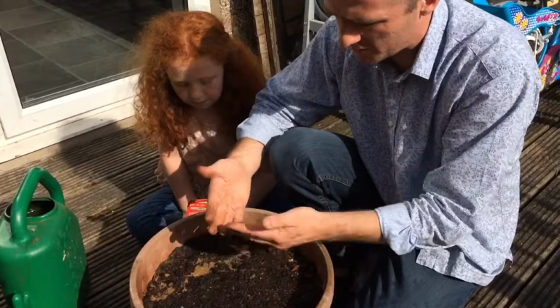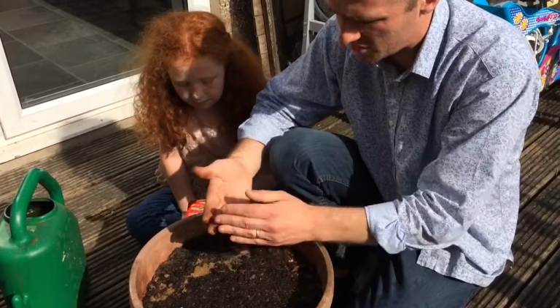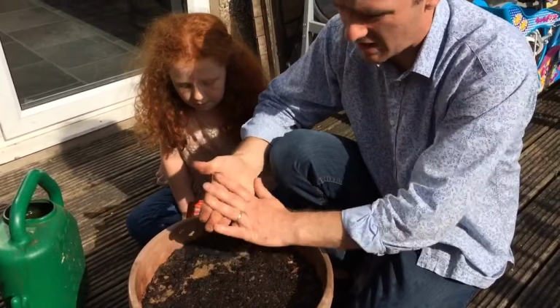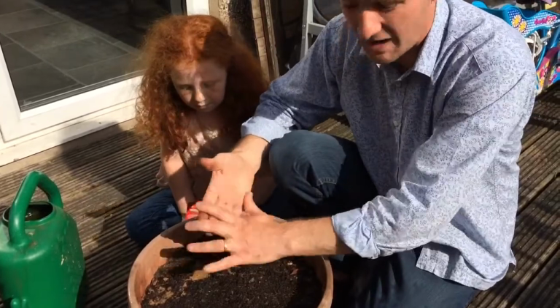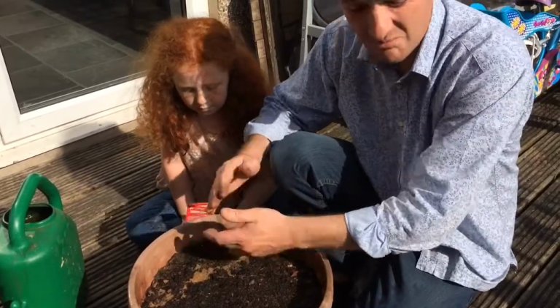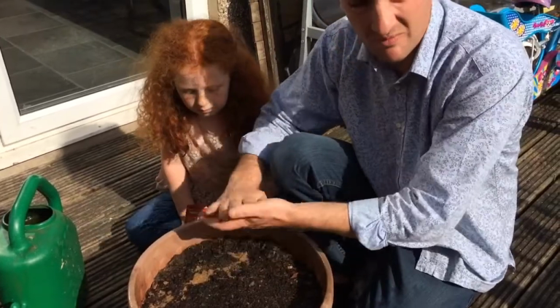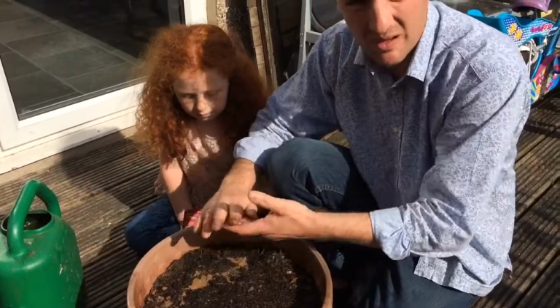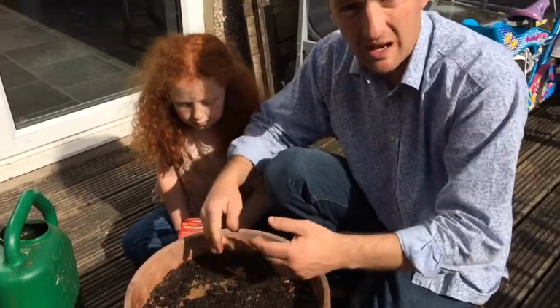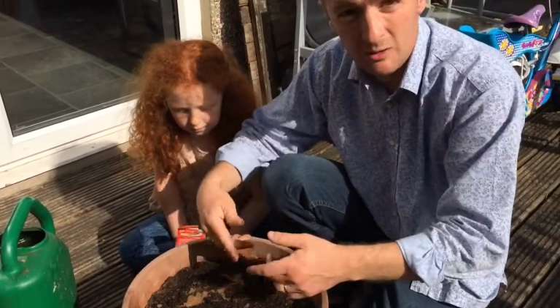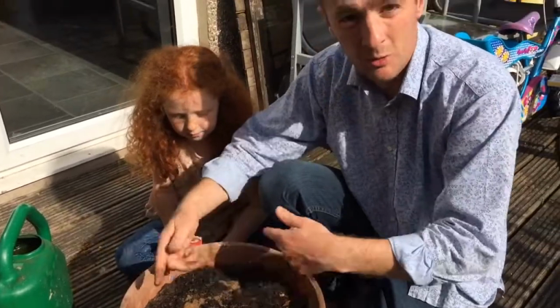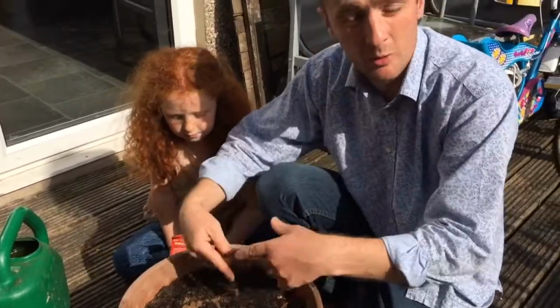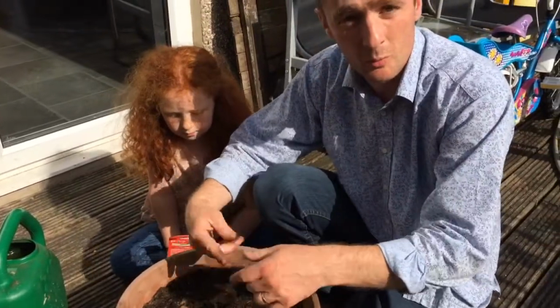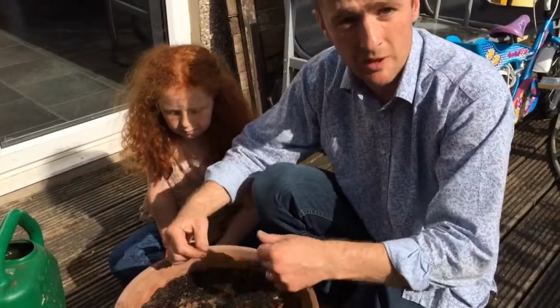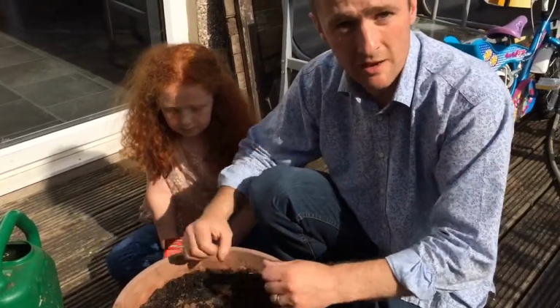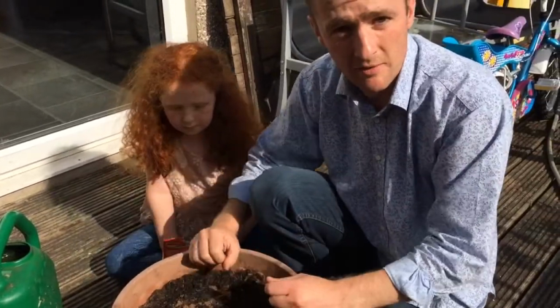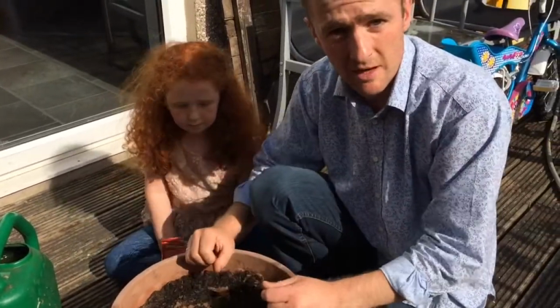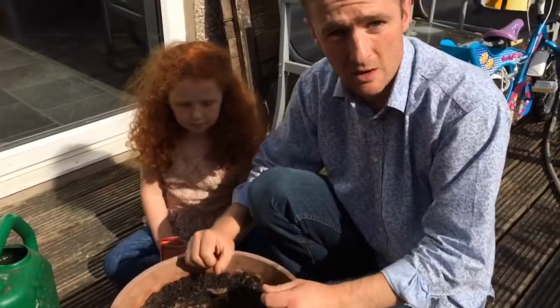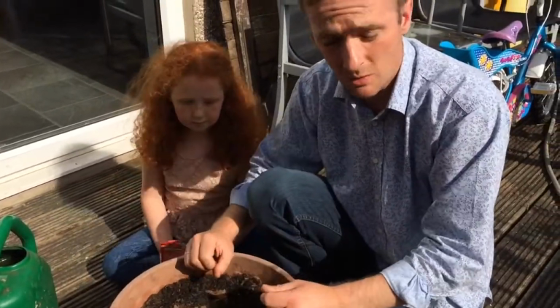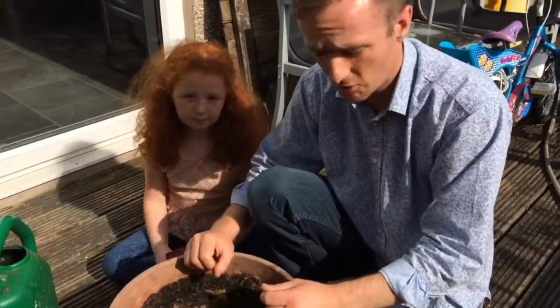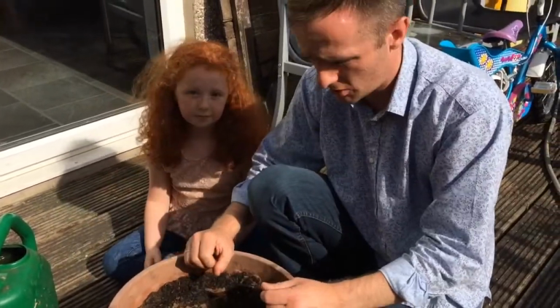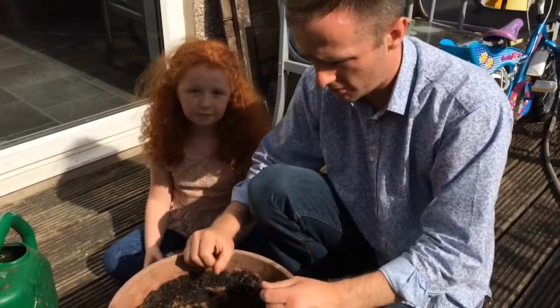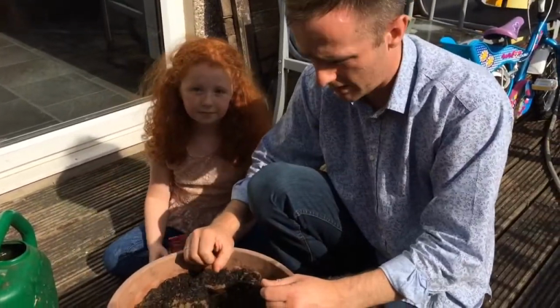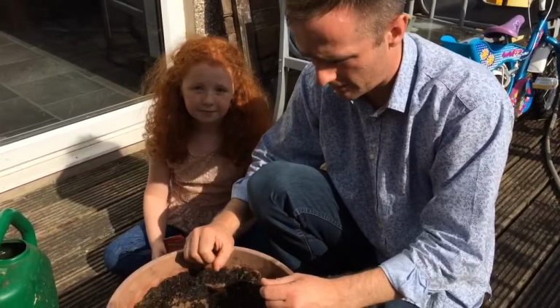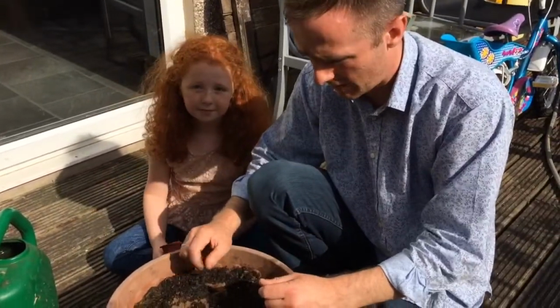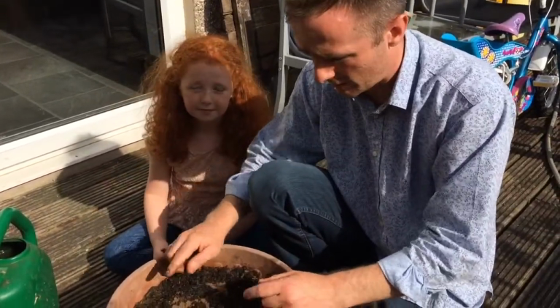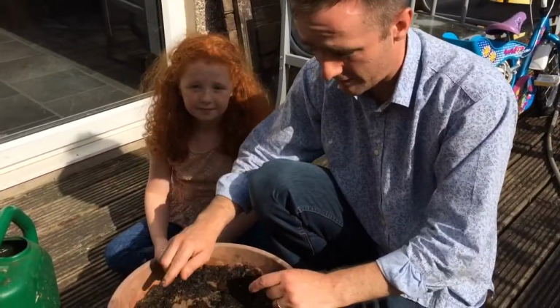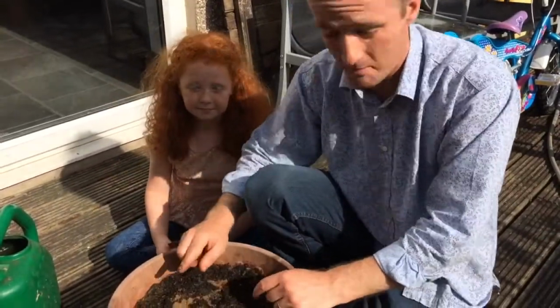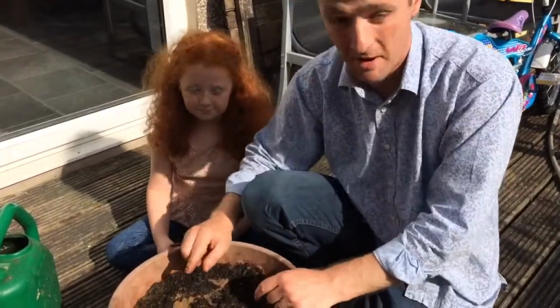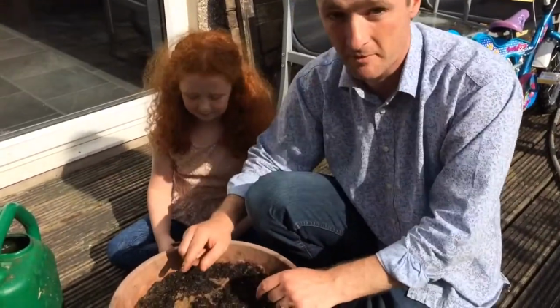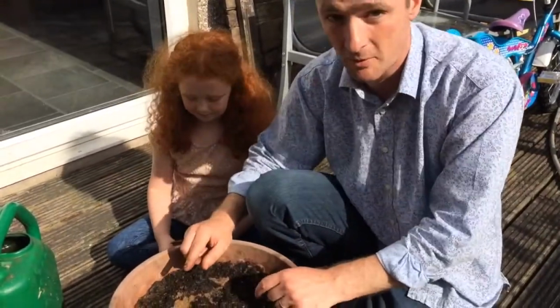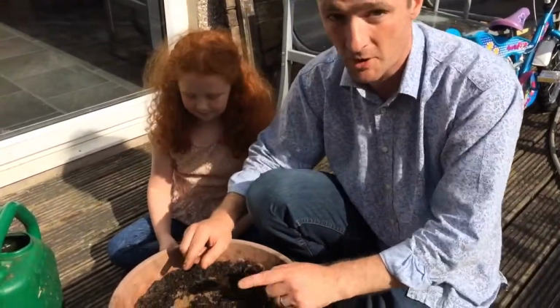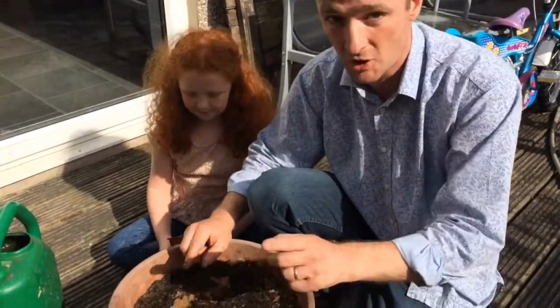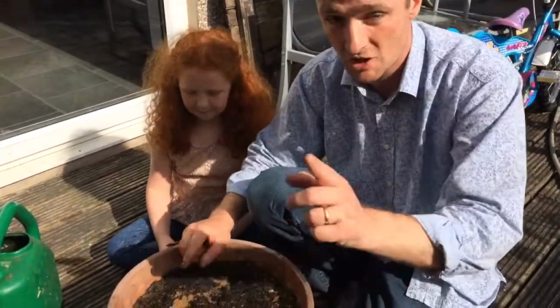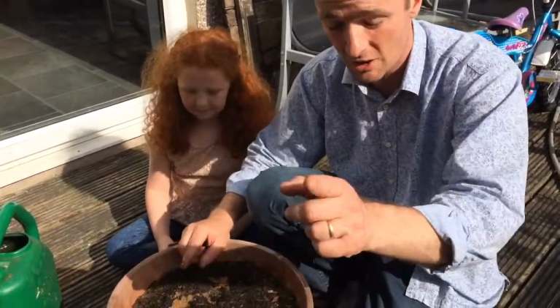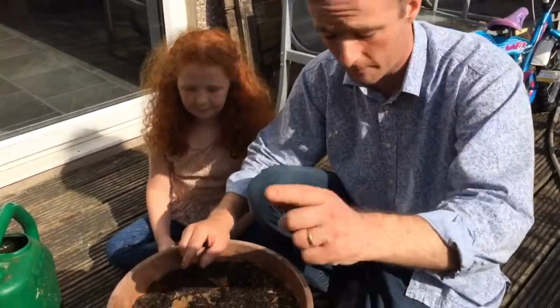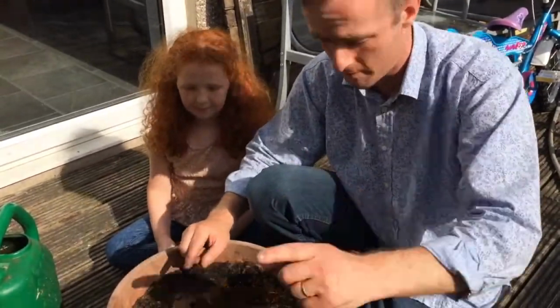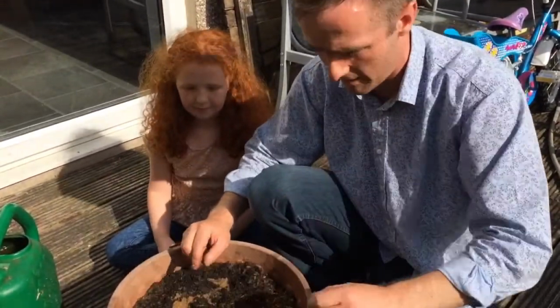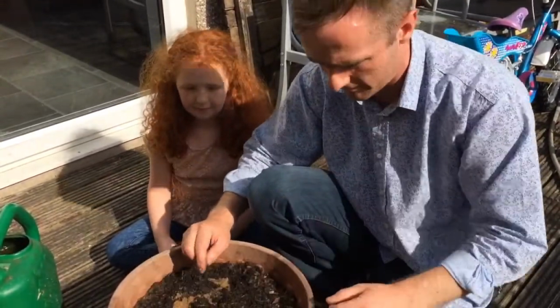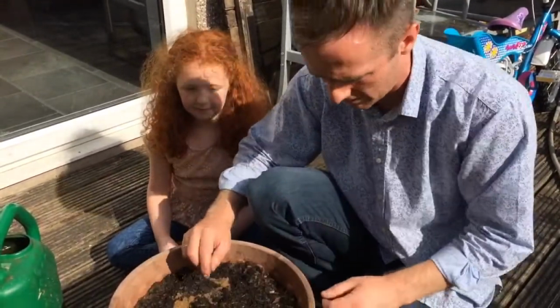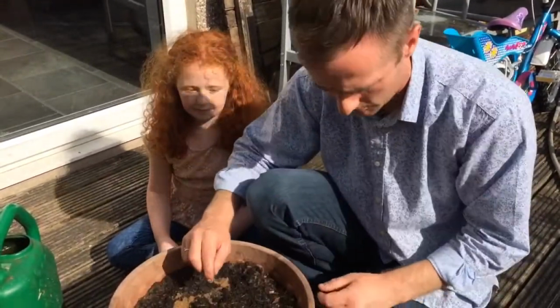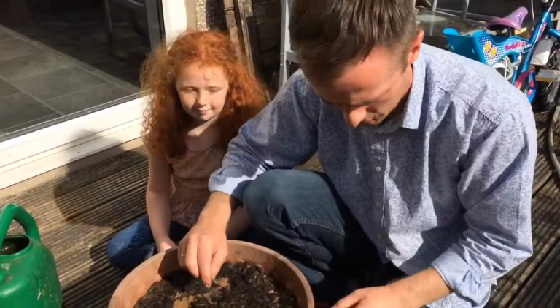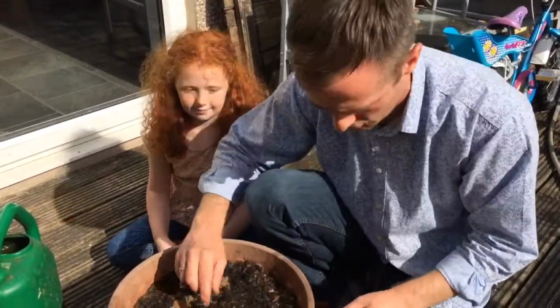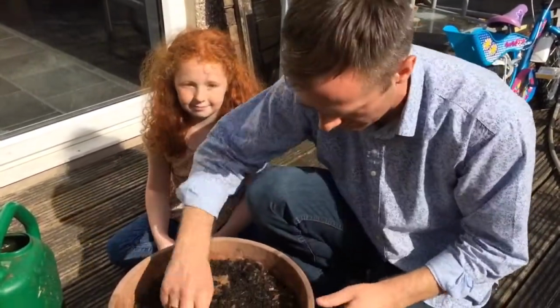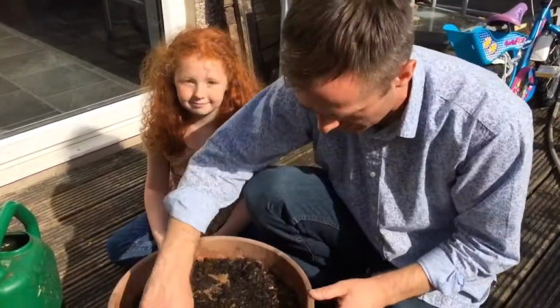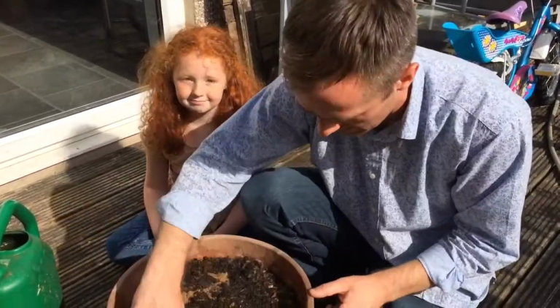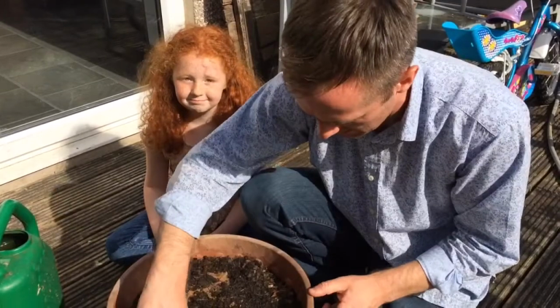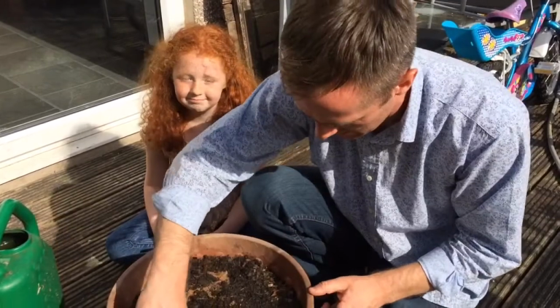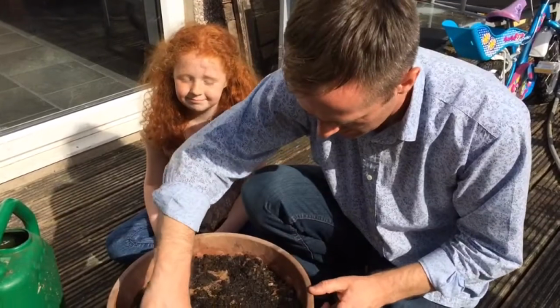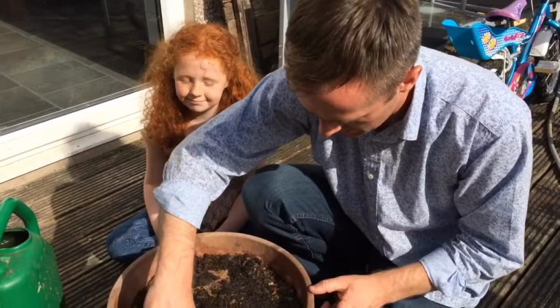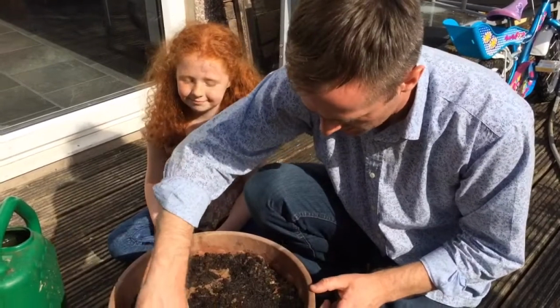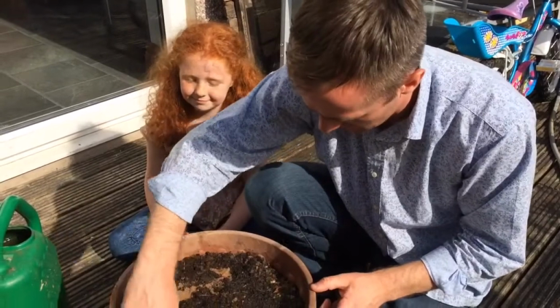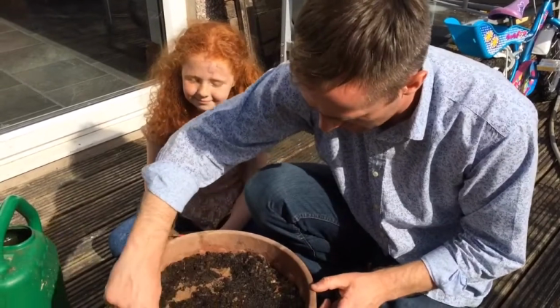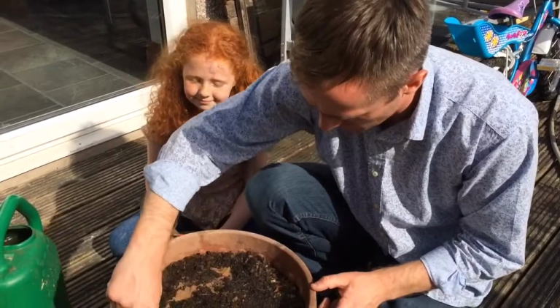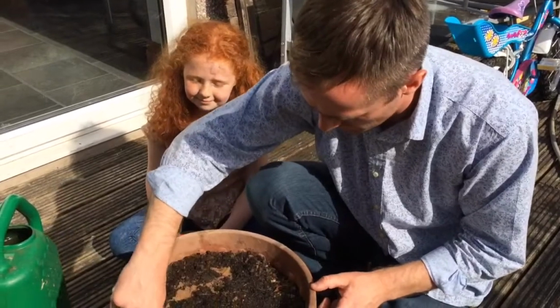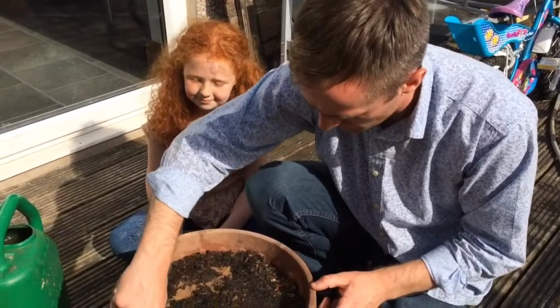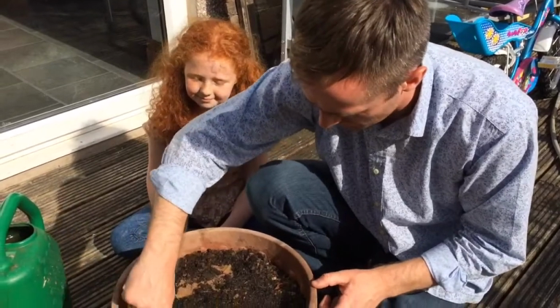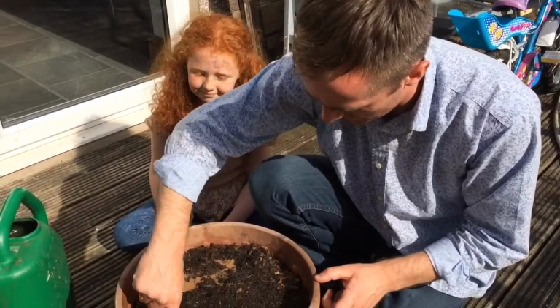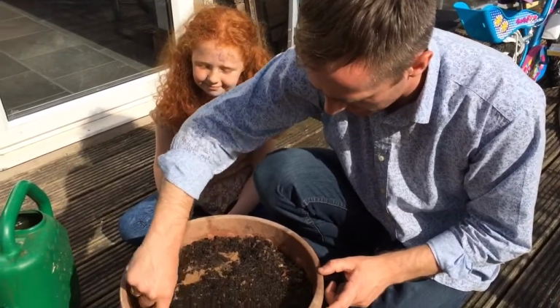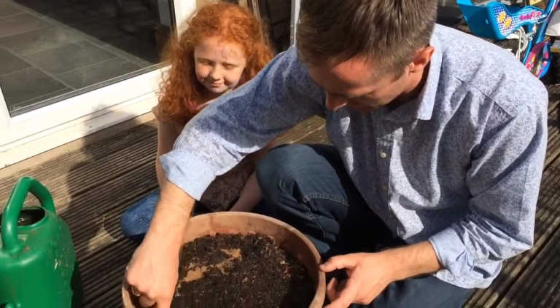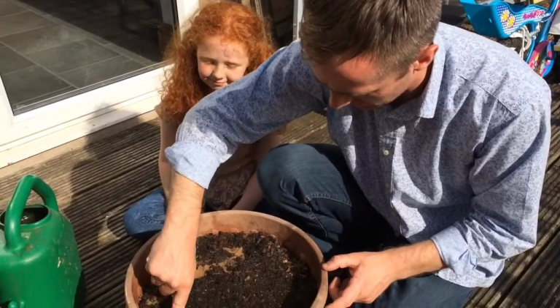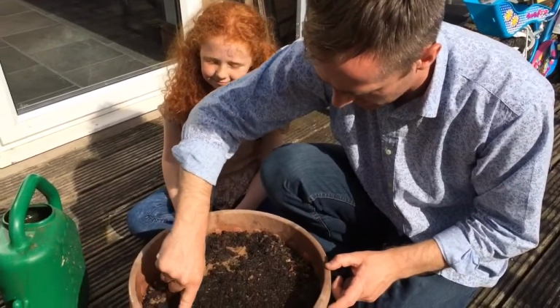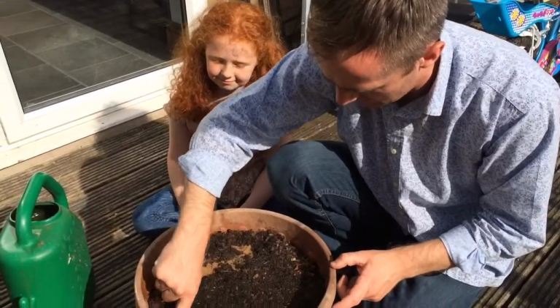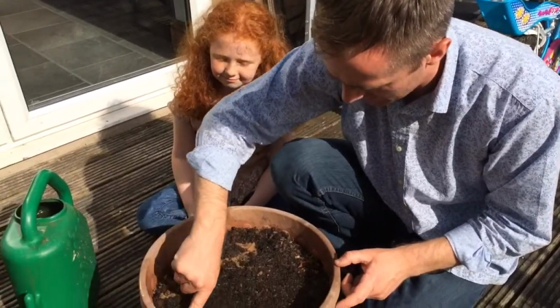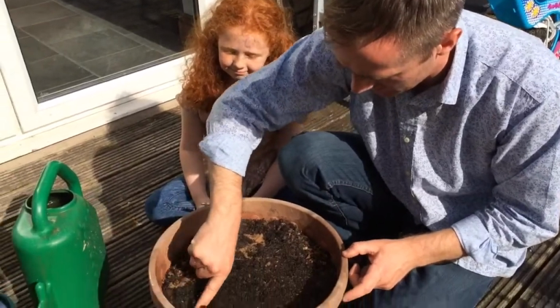We'll see how it goes. What I might do is in about a month's time, I'll do an update video to show you how that method works. The other method I want to try - so again we're just going to make a little line.